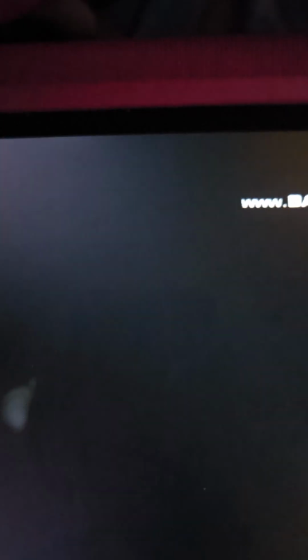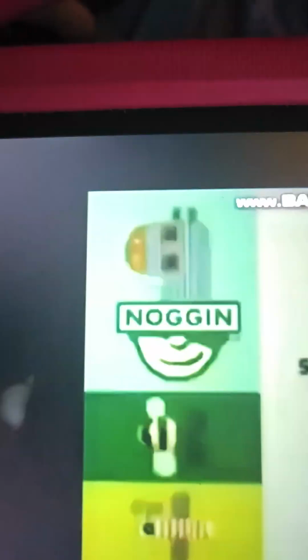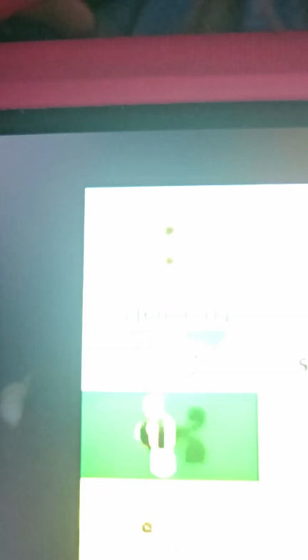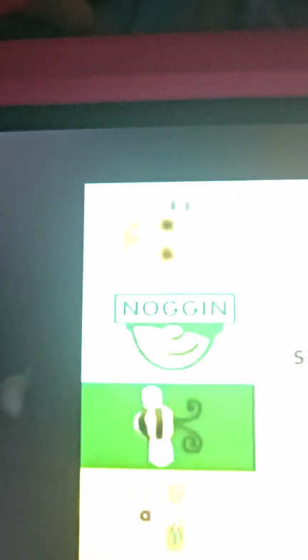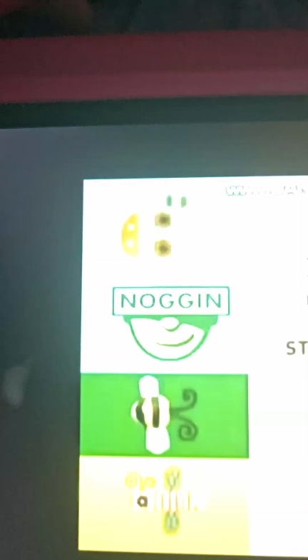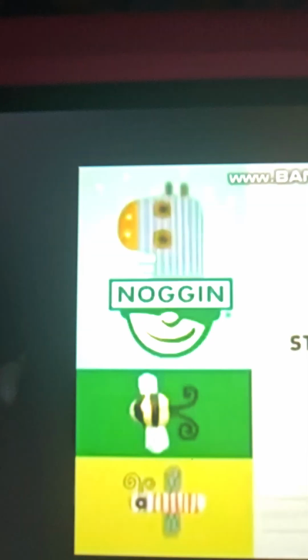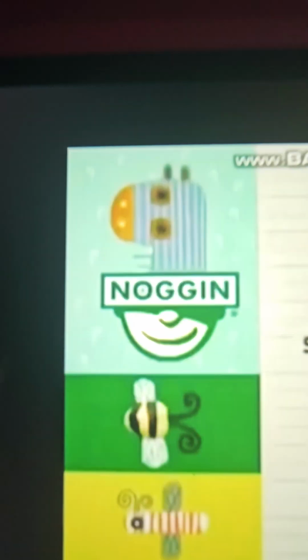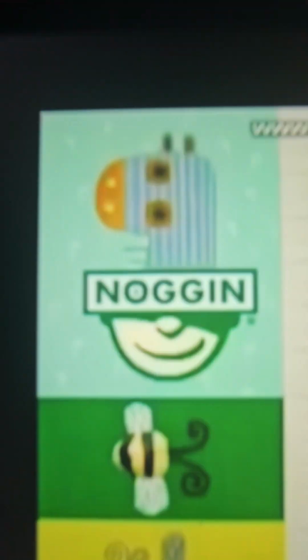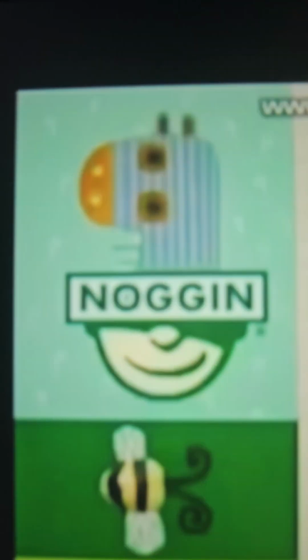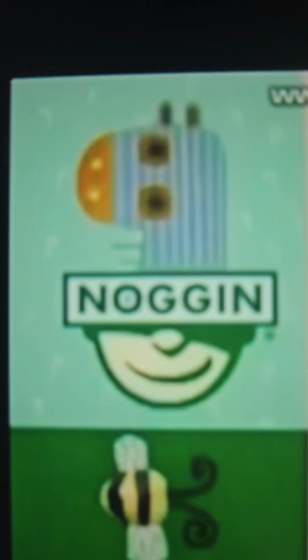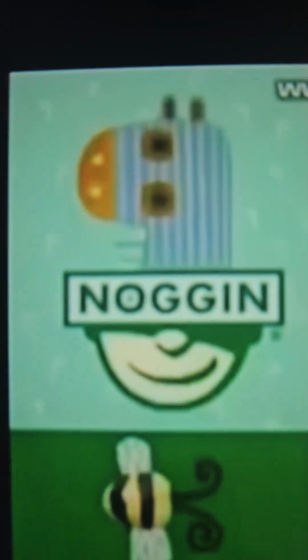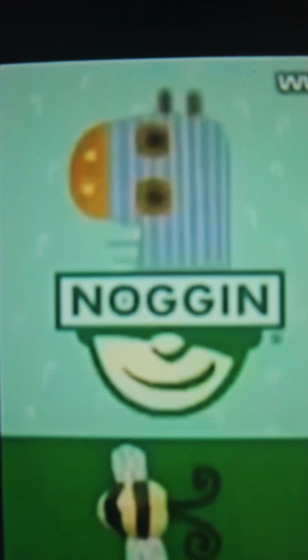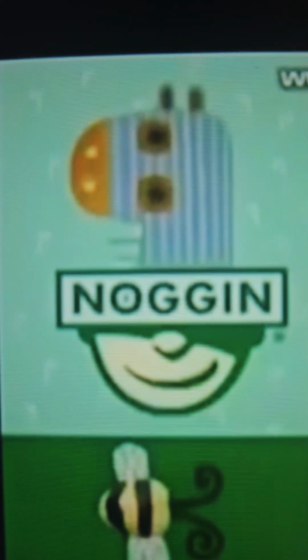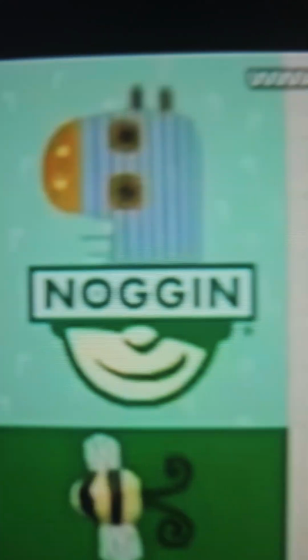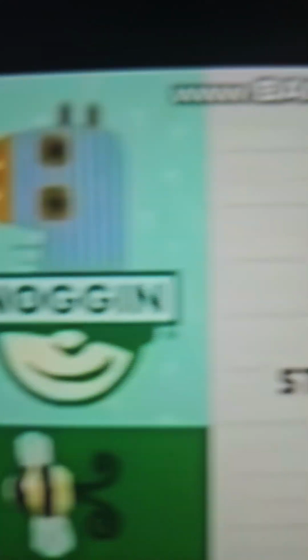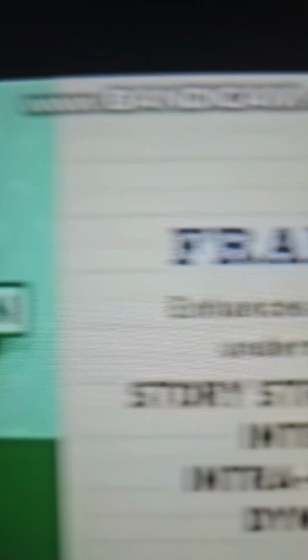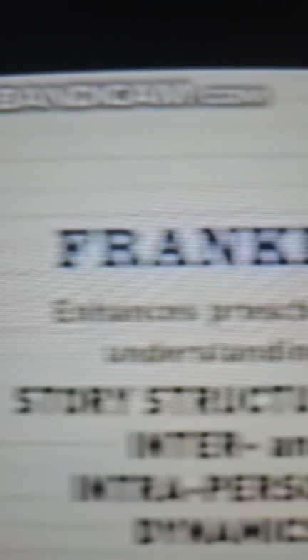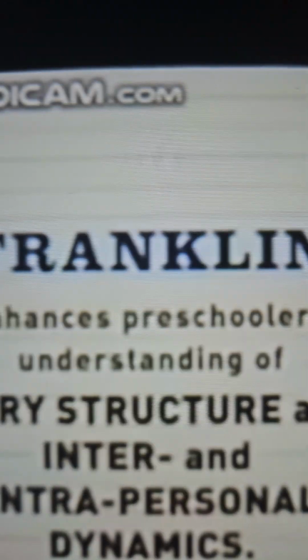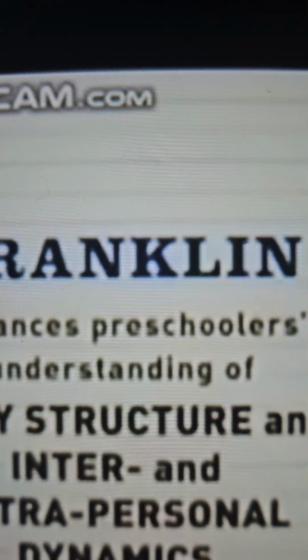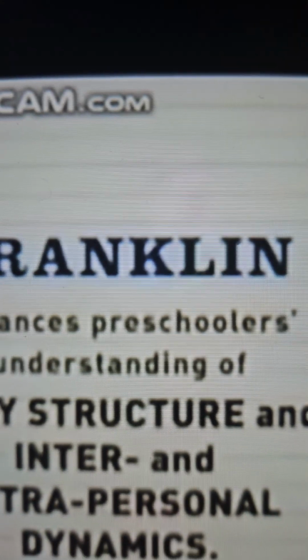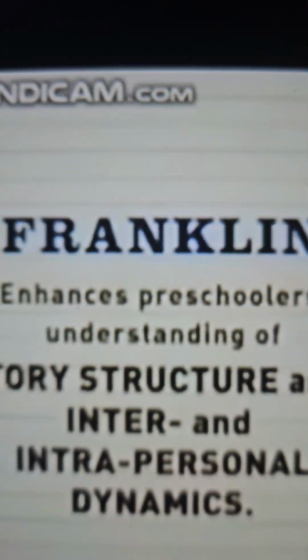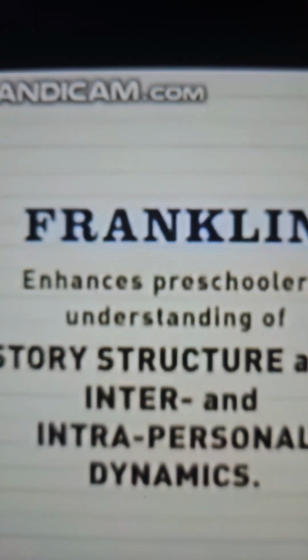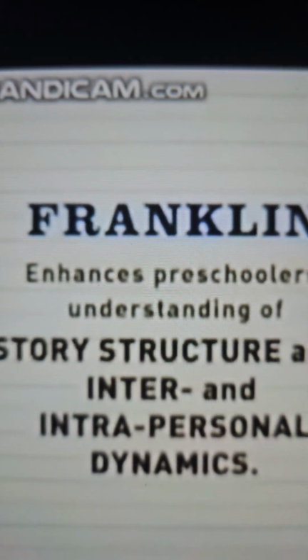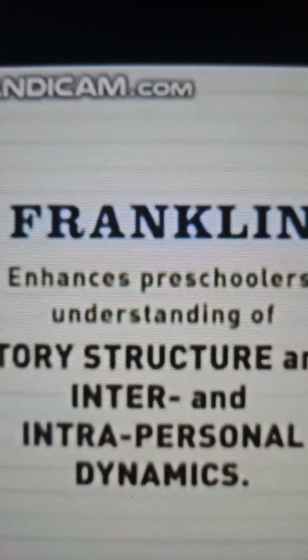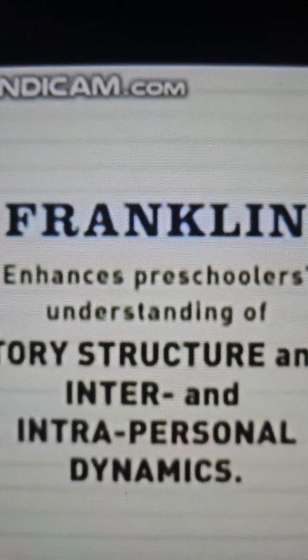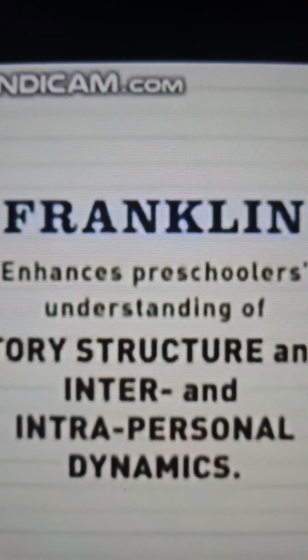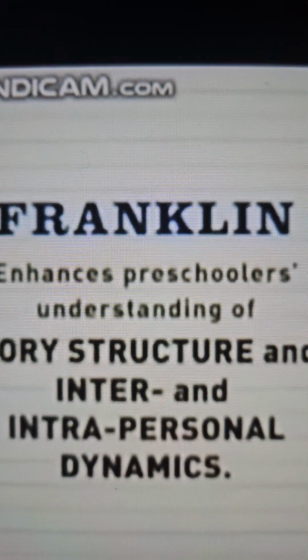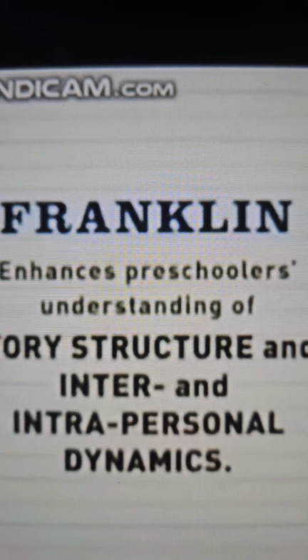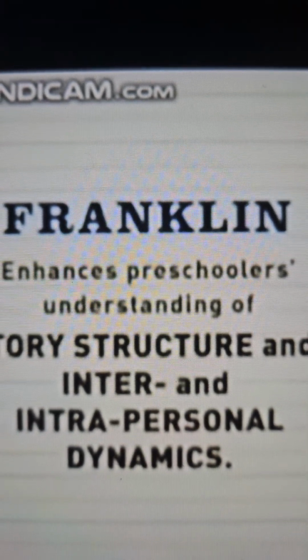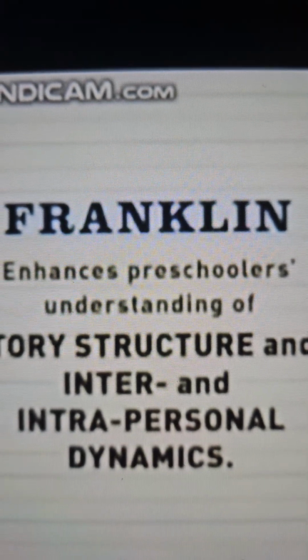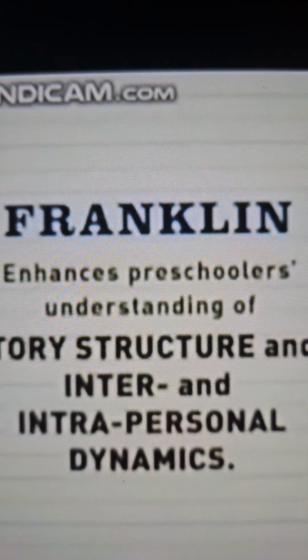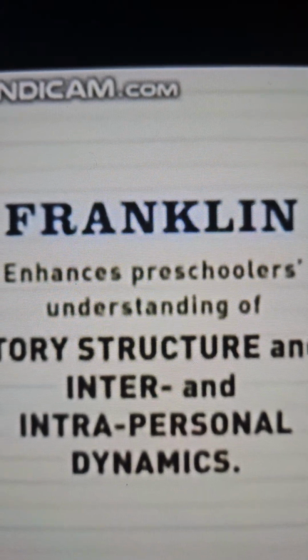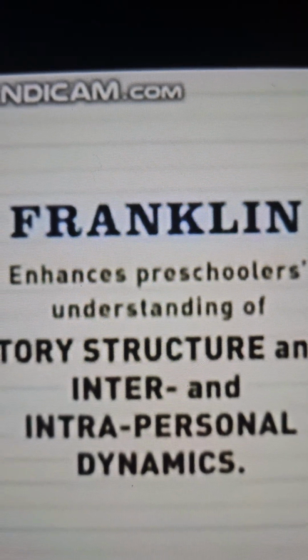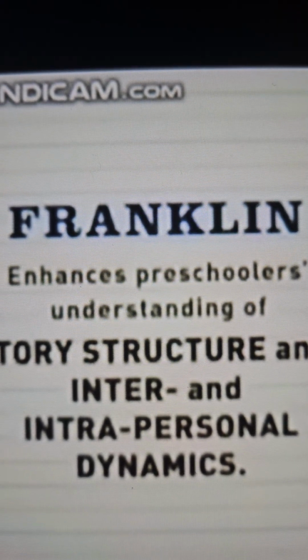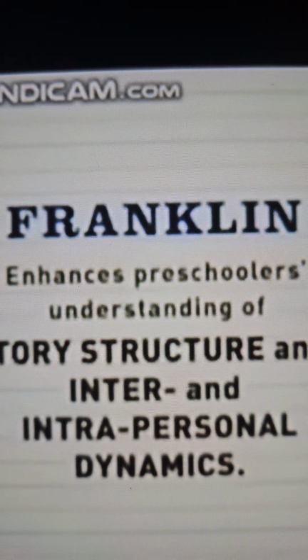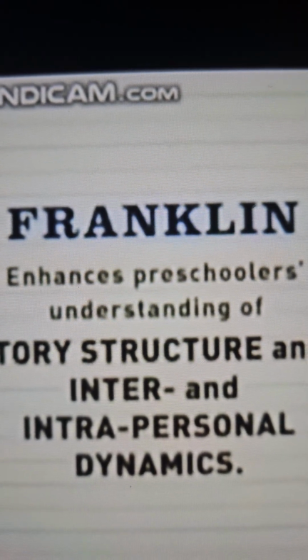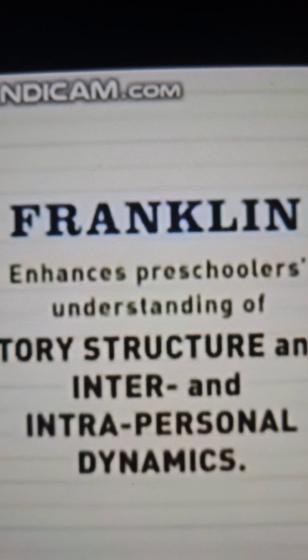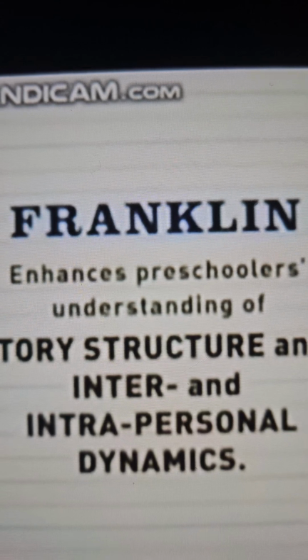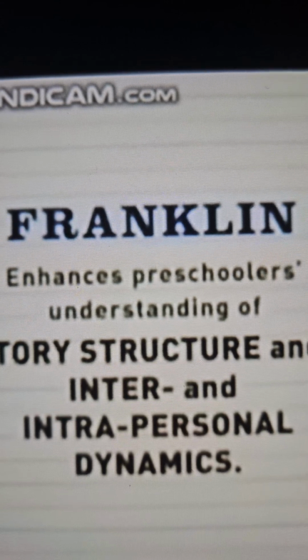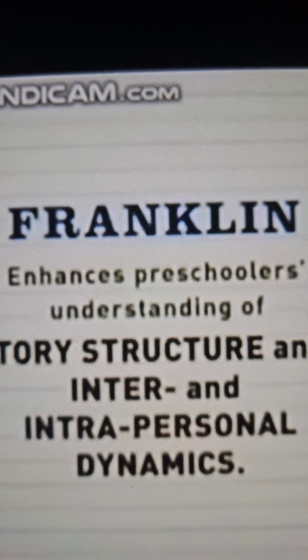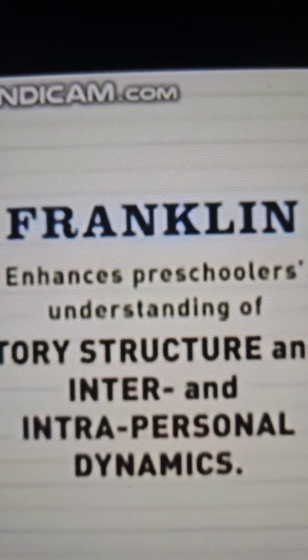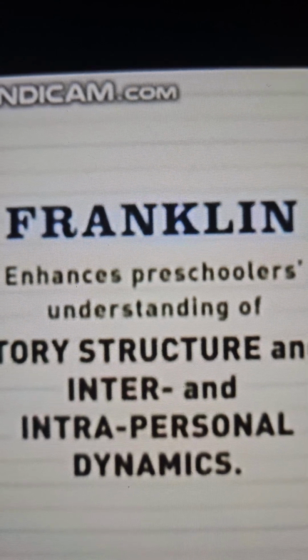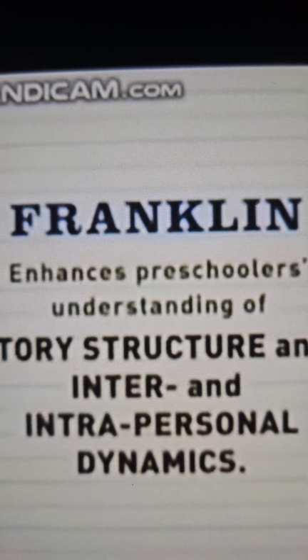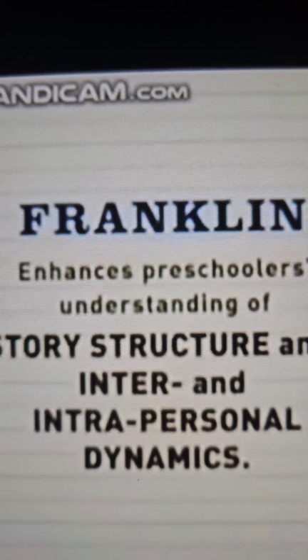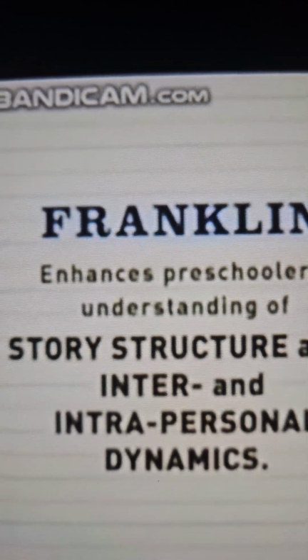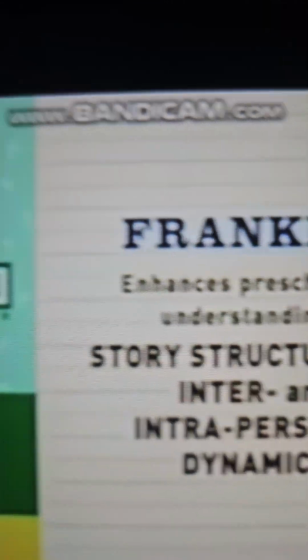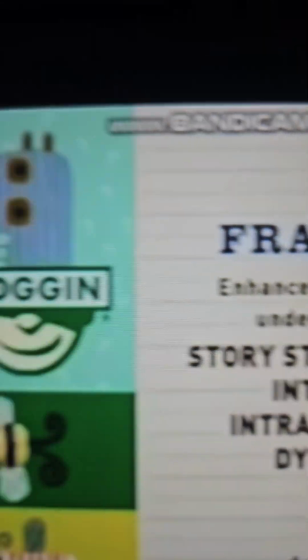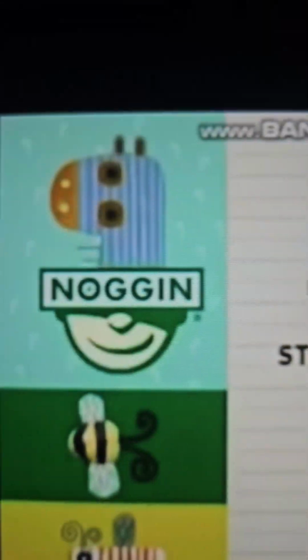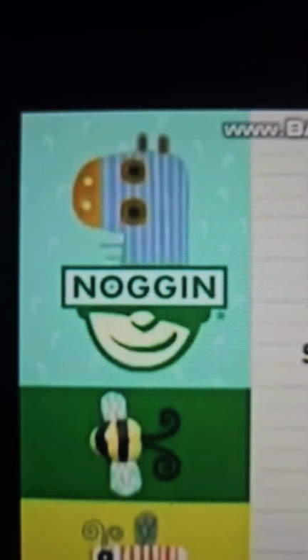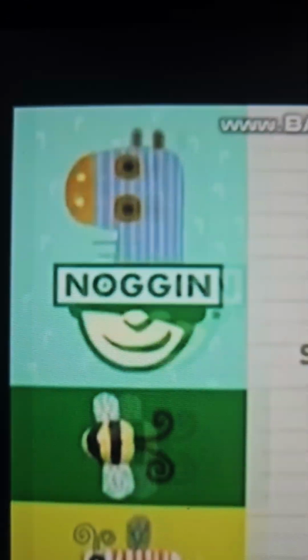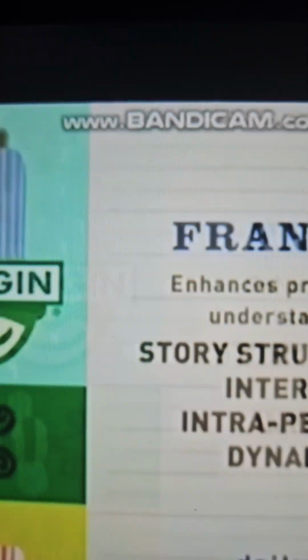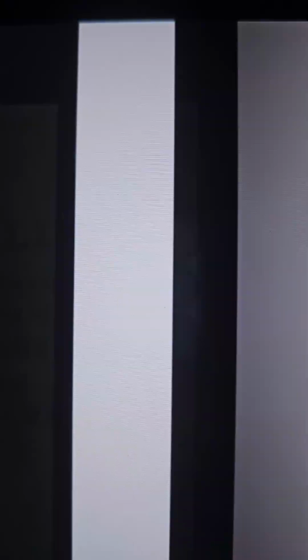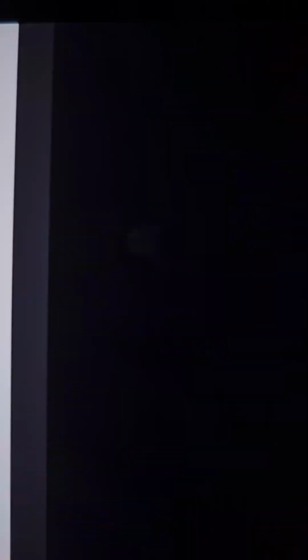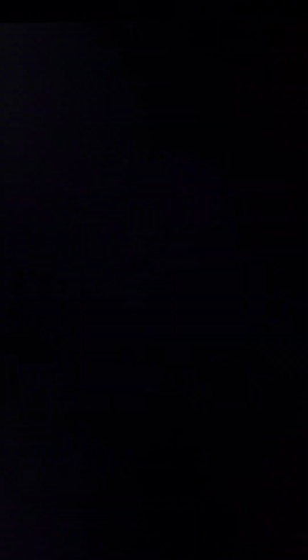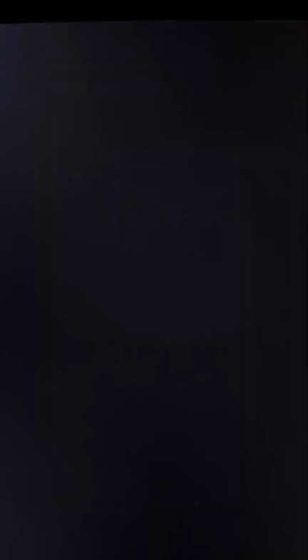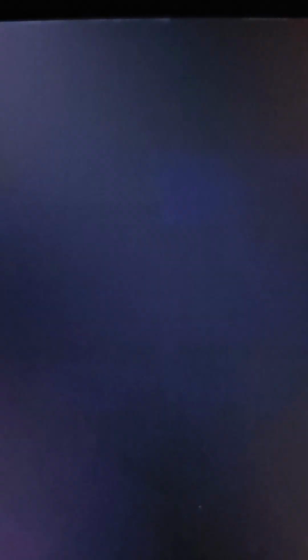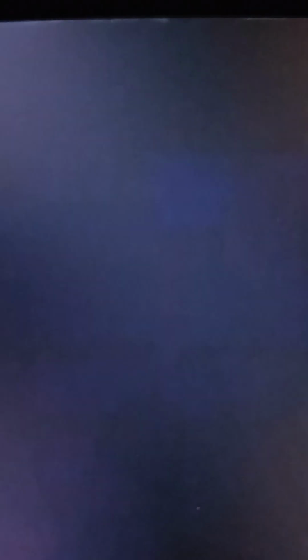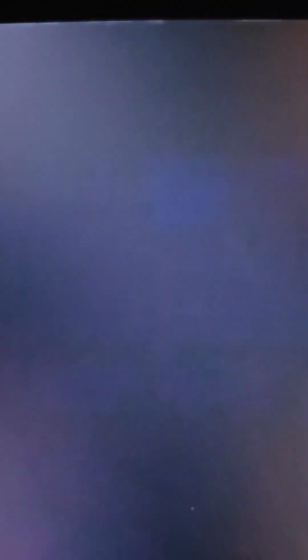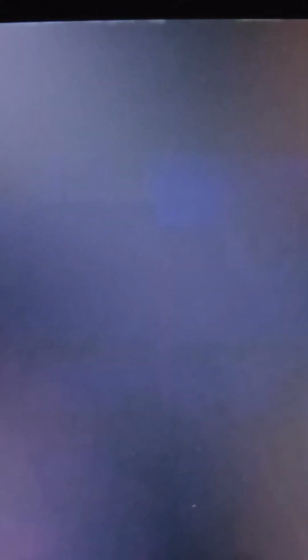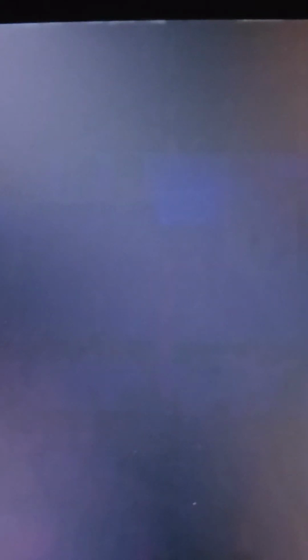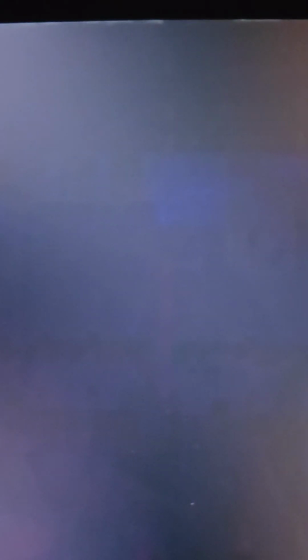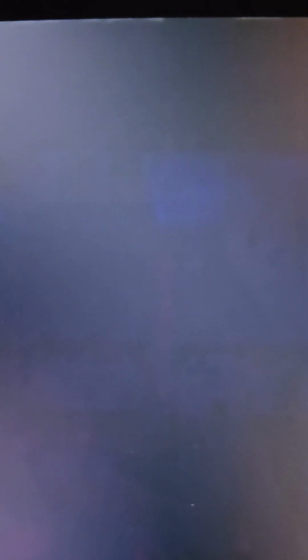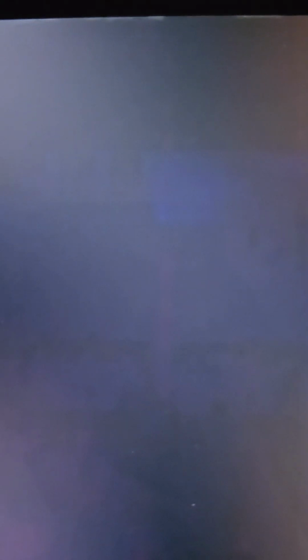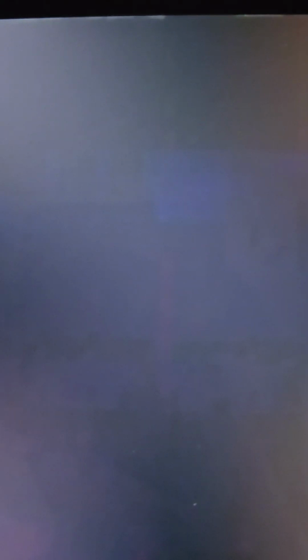Franklin enhances preschoolers' understanding of story structure and inter- and intrapersonal dynamics.